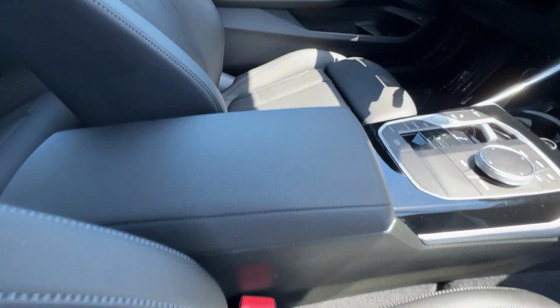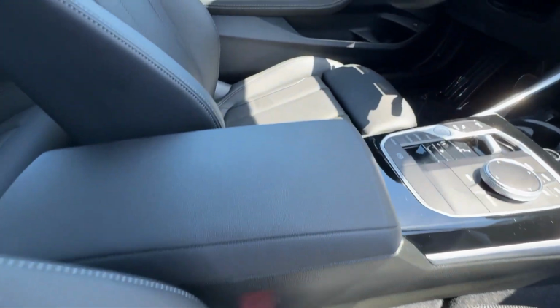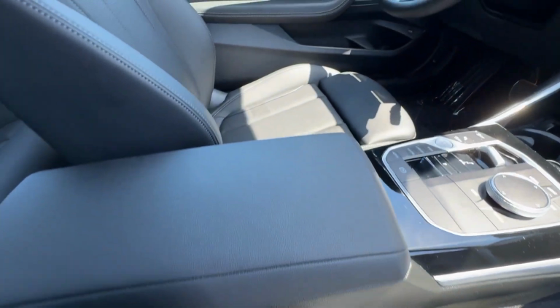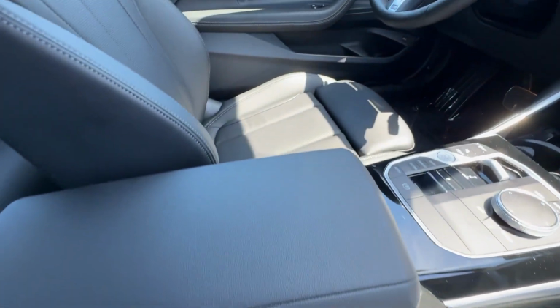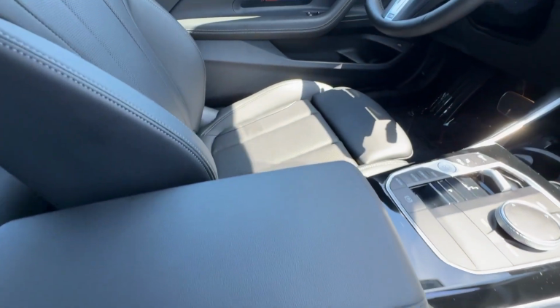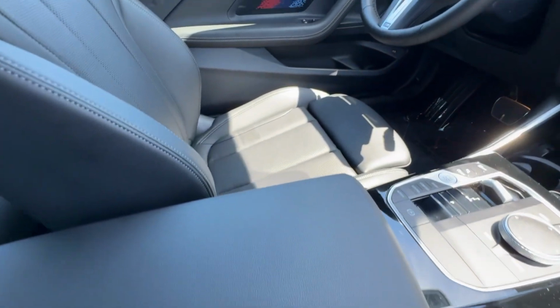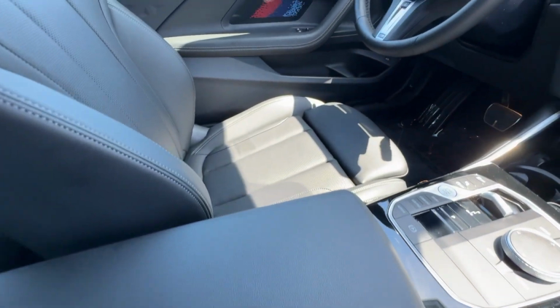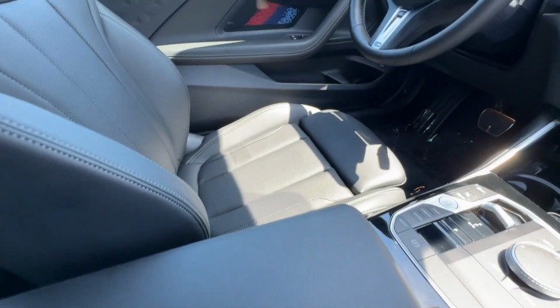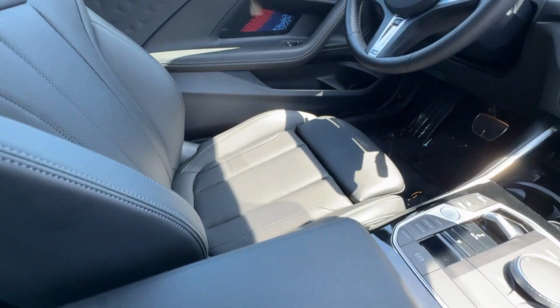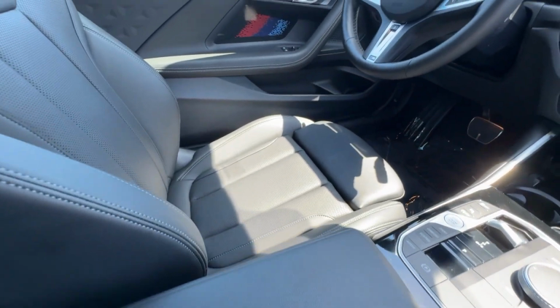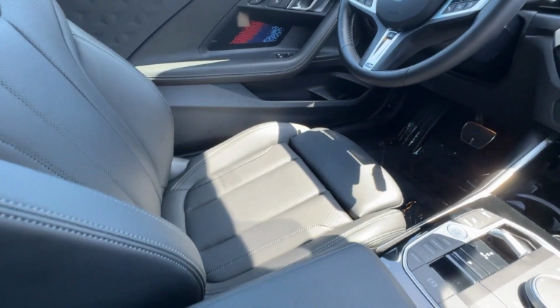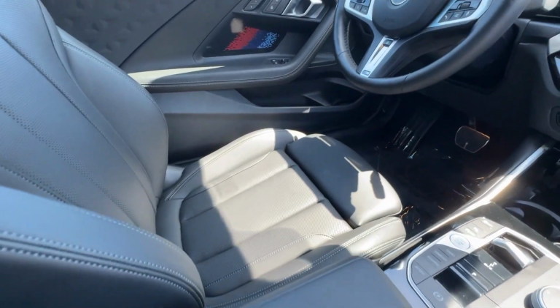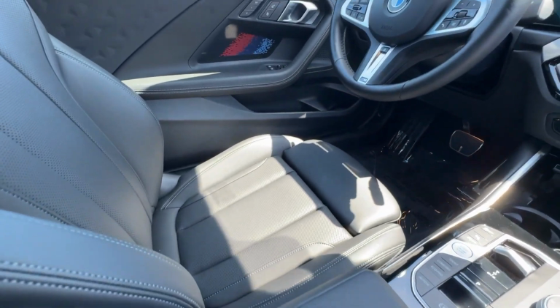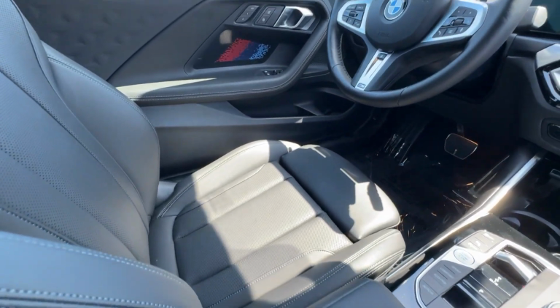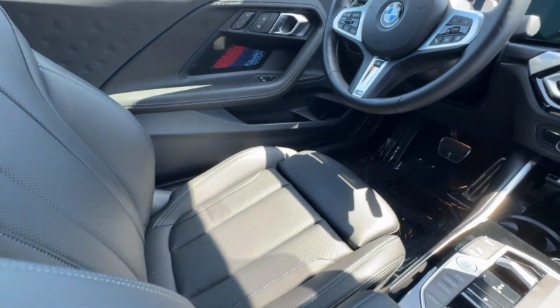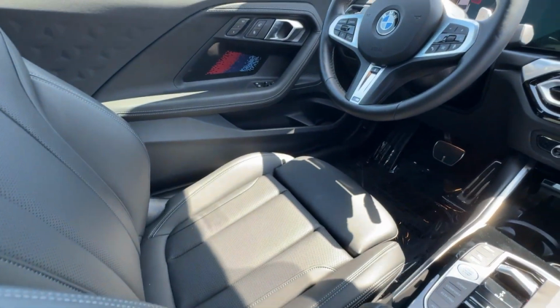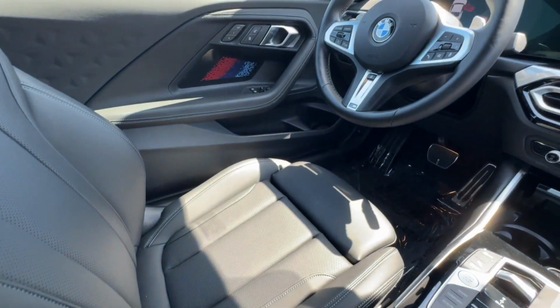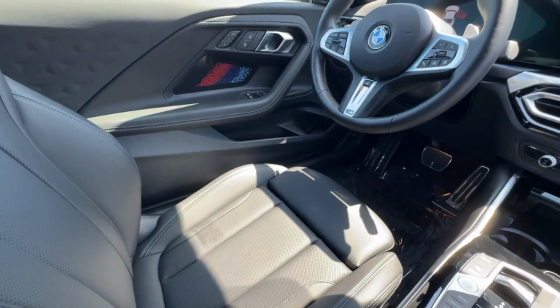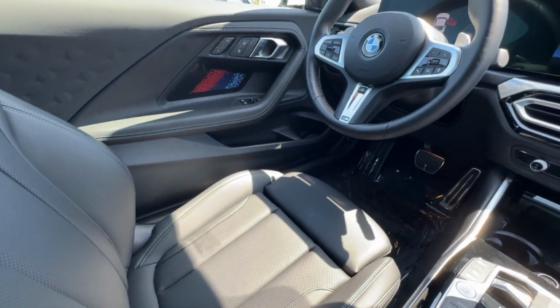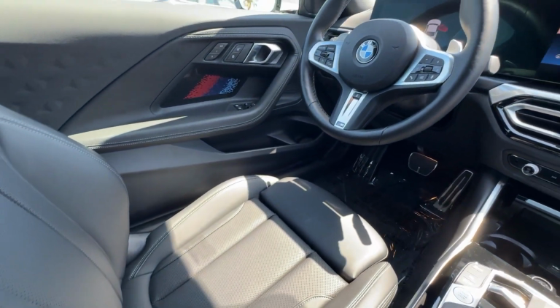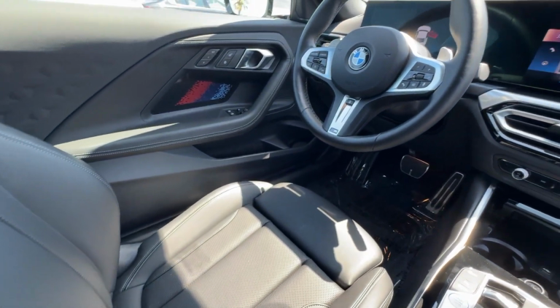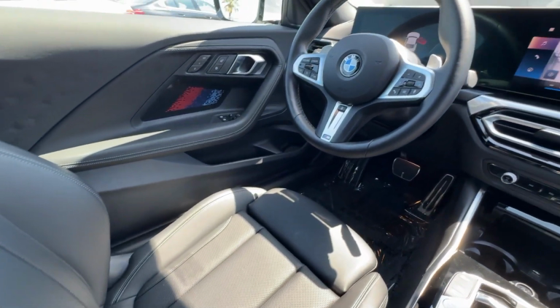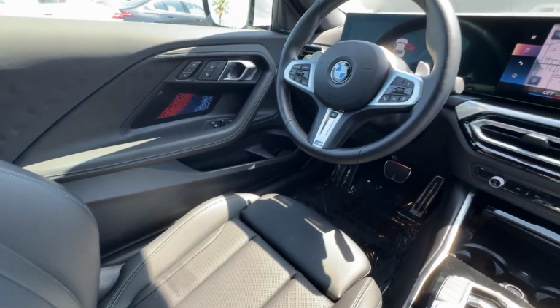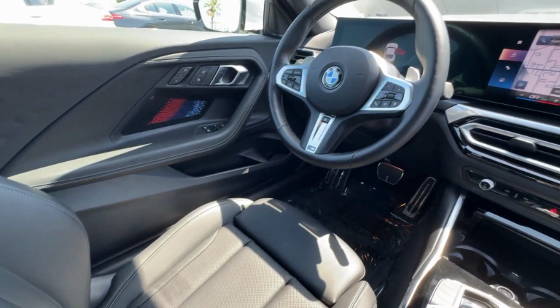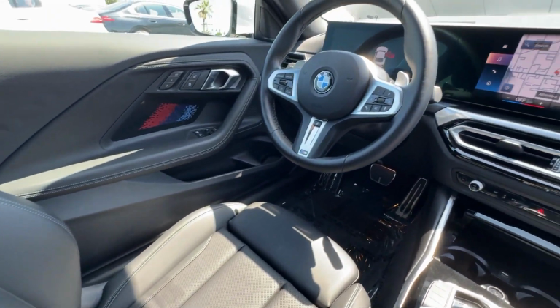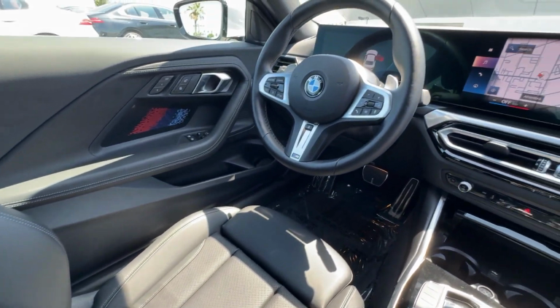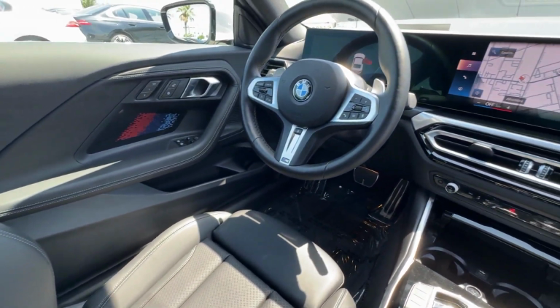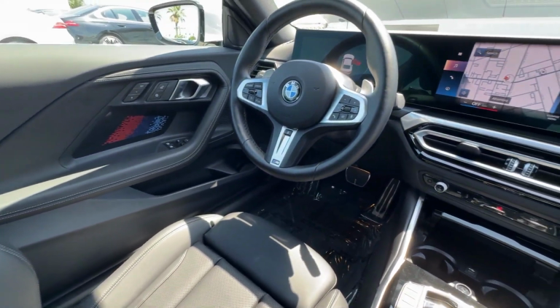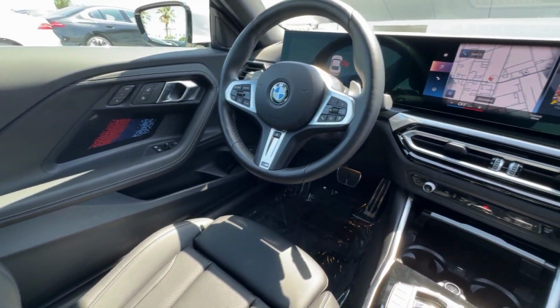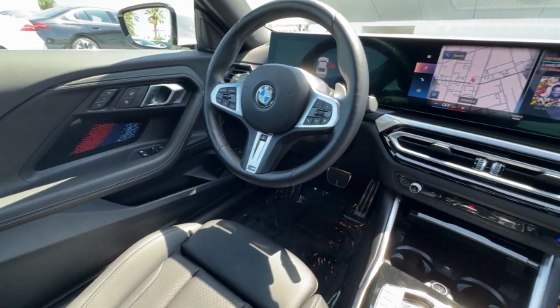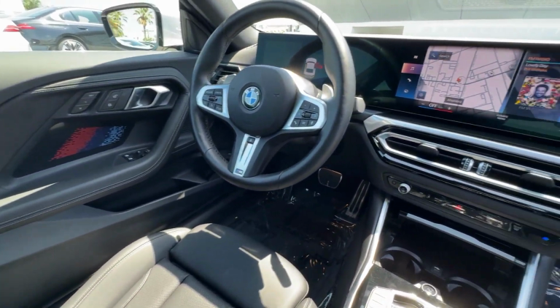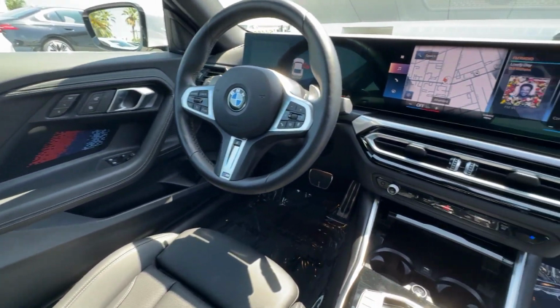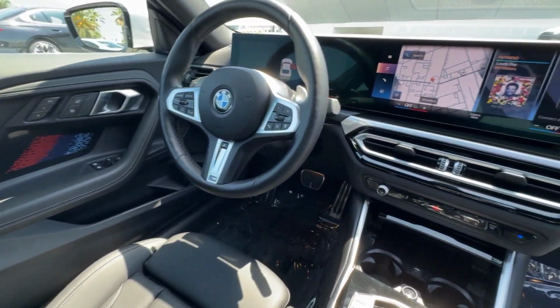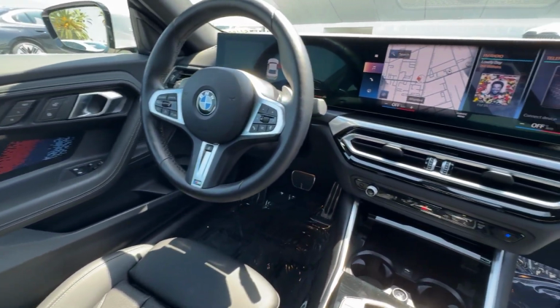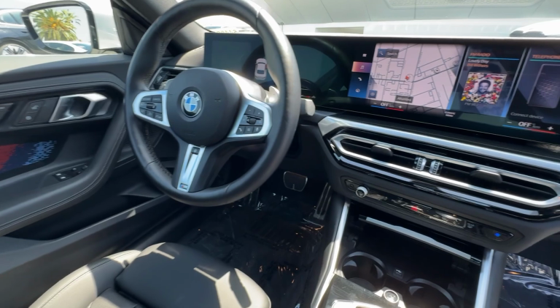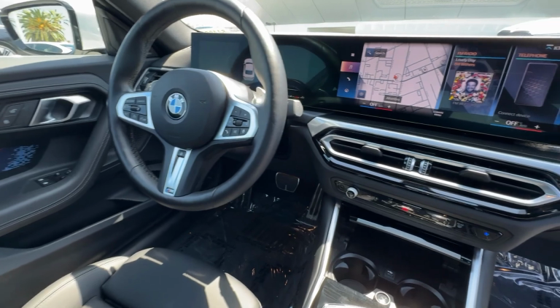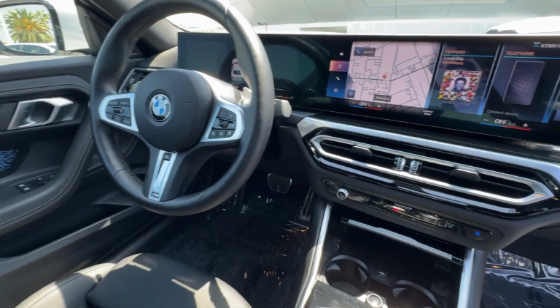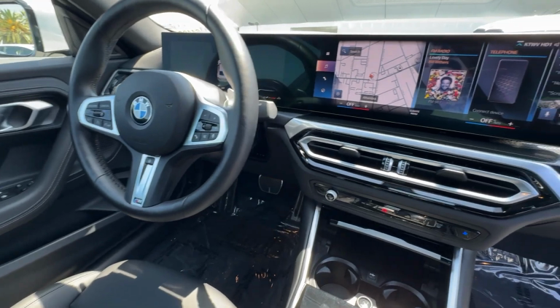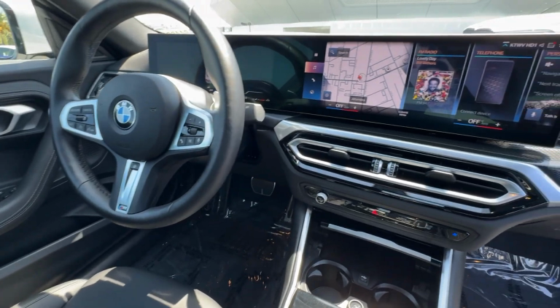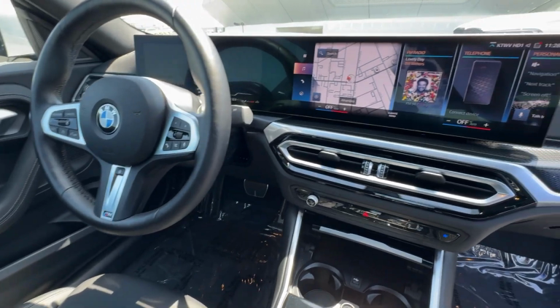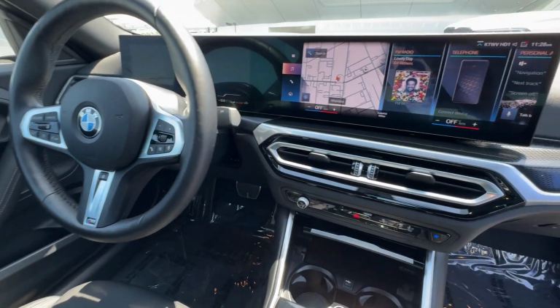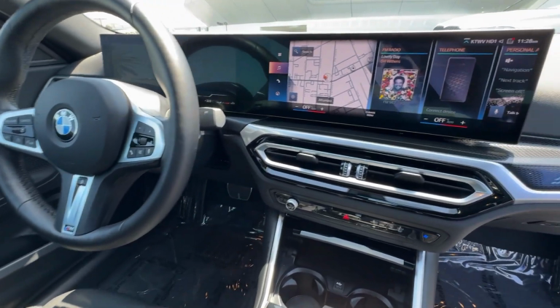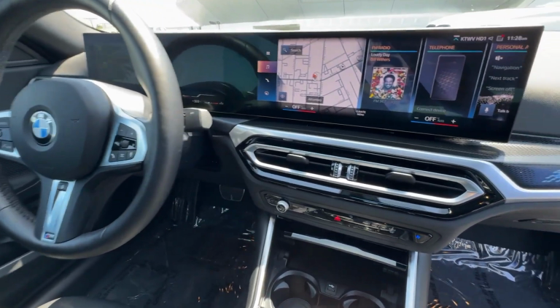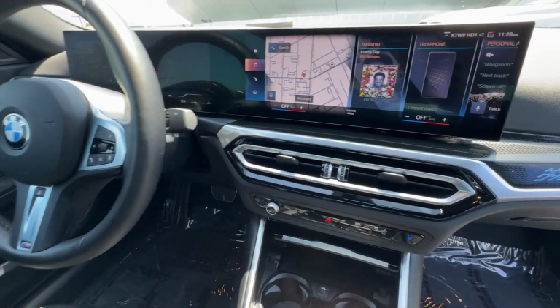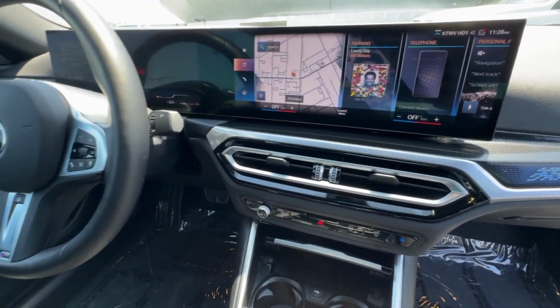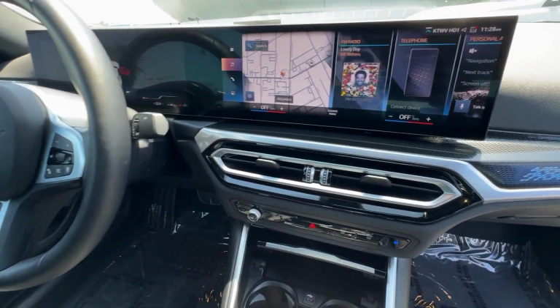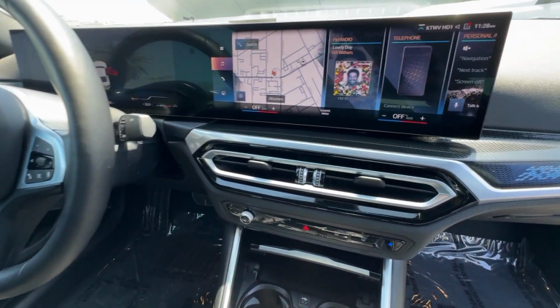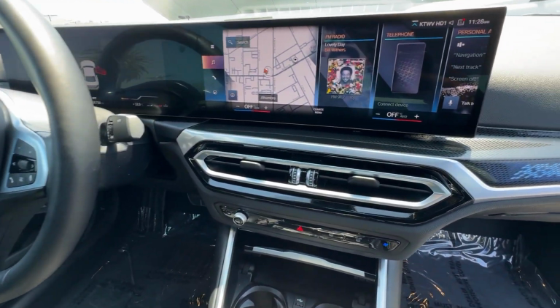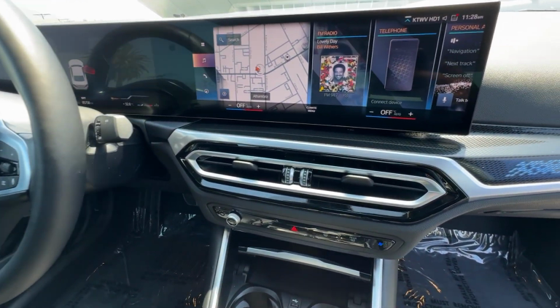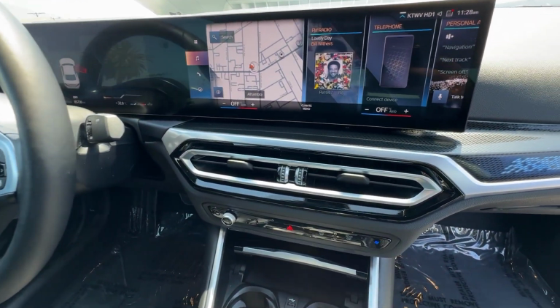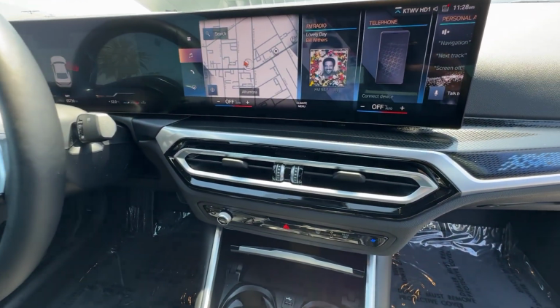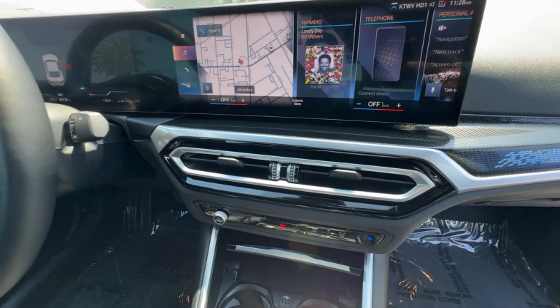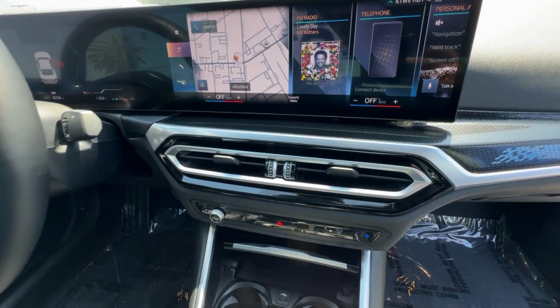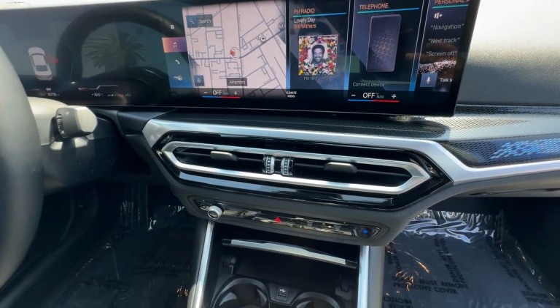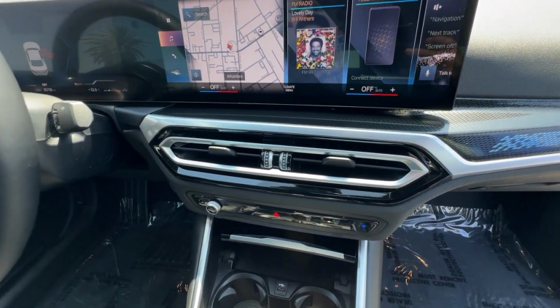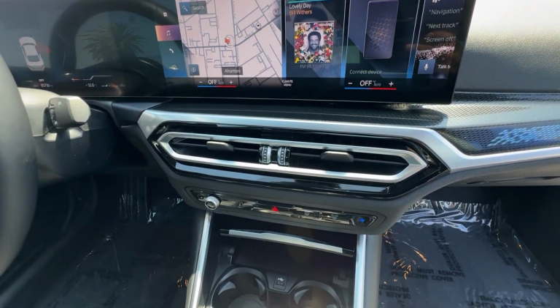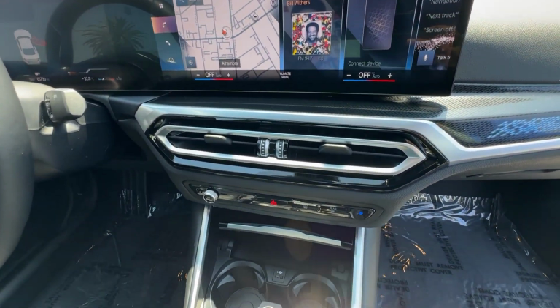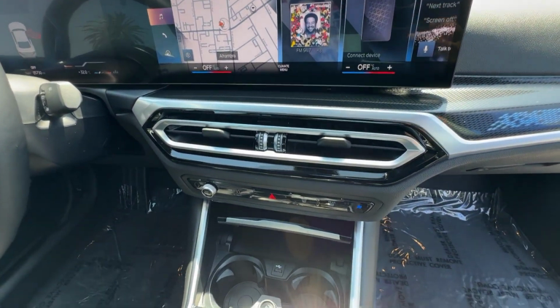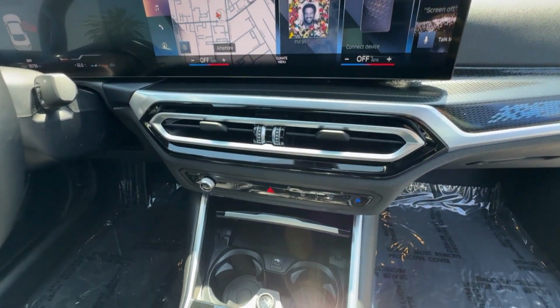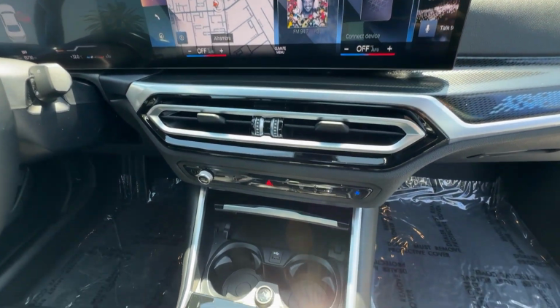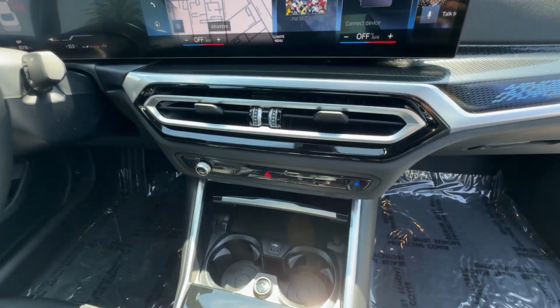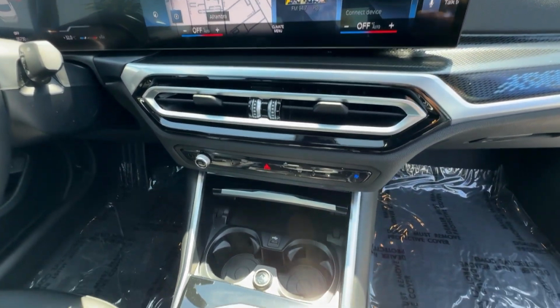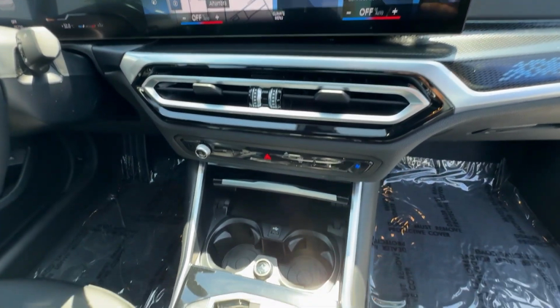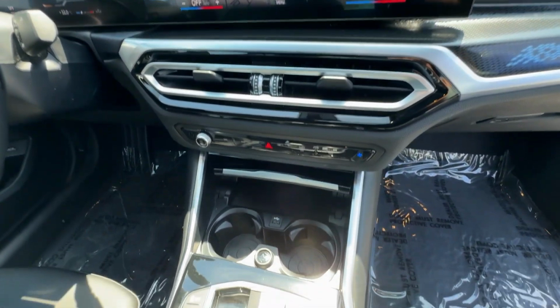Our professional staff looks forward to giving you excellent service. The following are some of this vehicle's highlighted options.